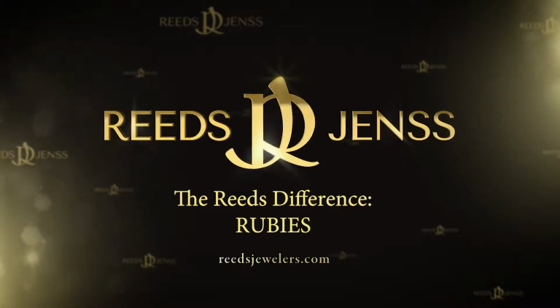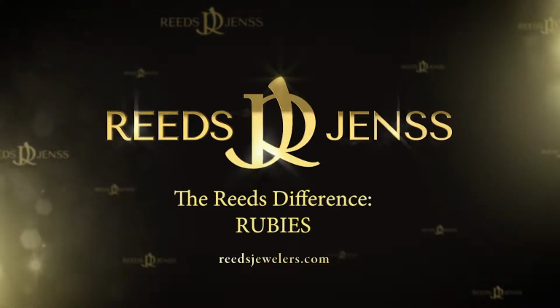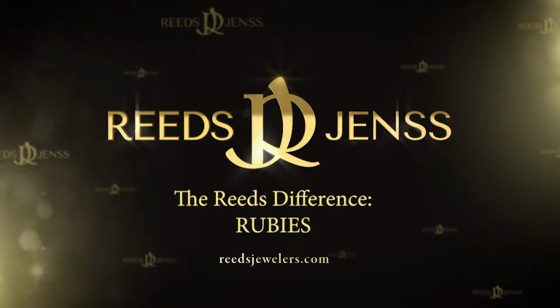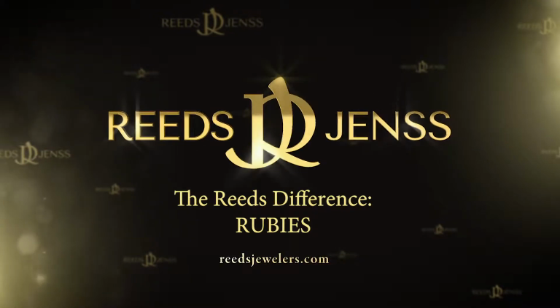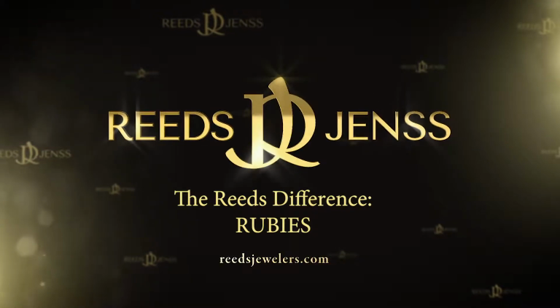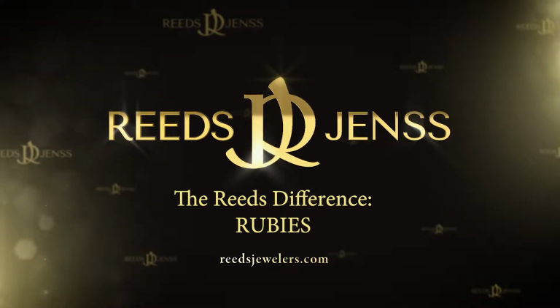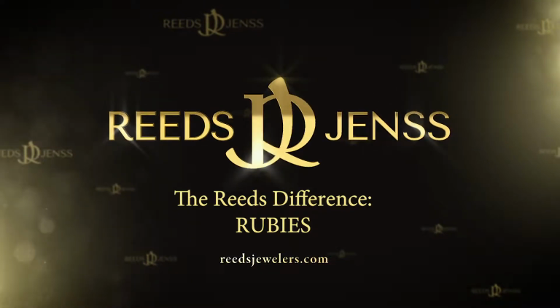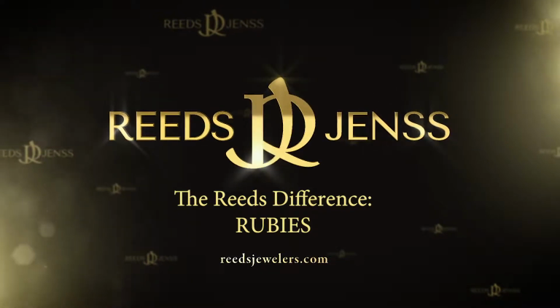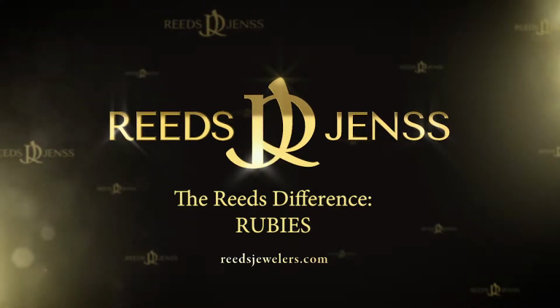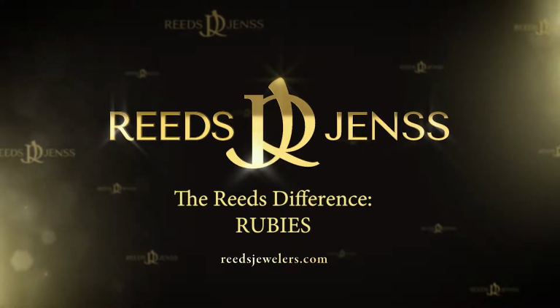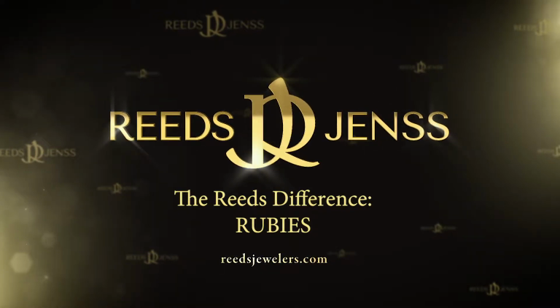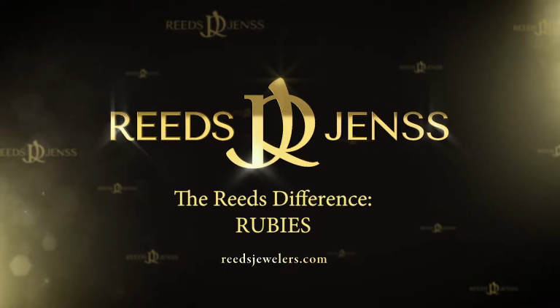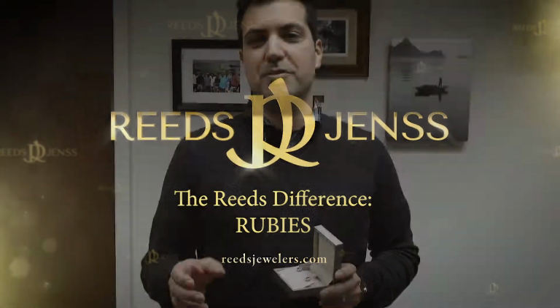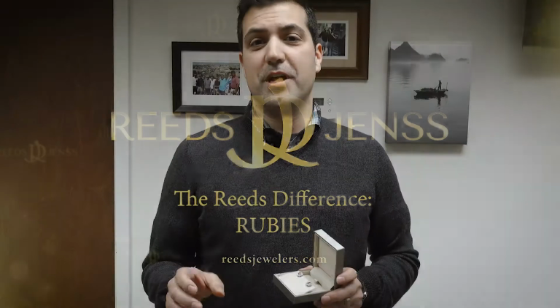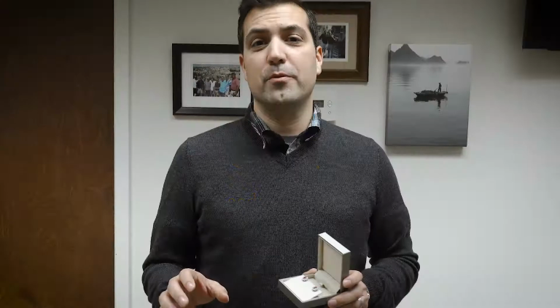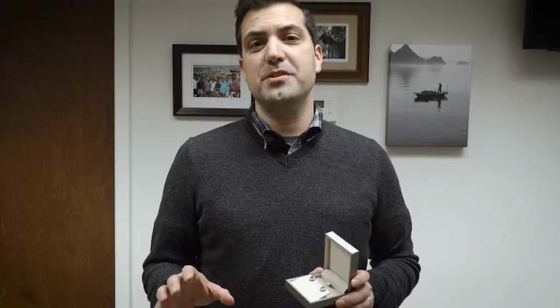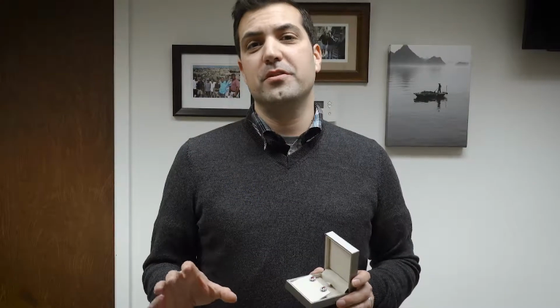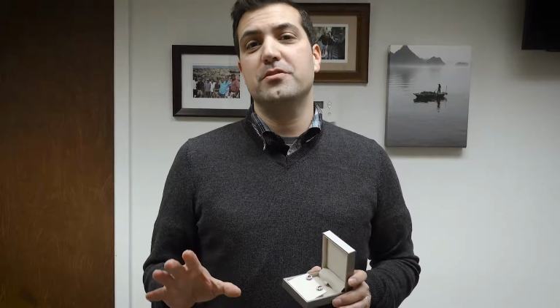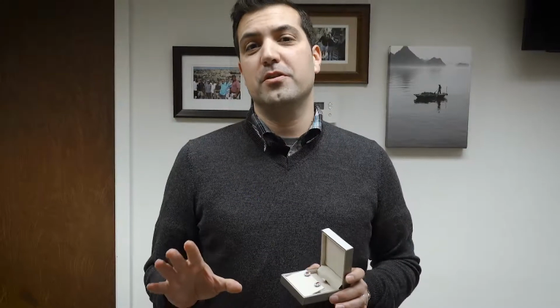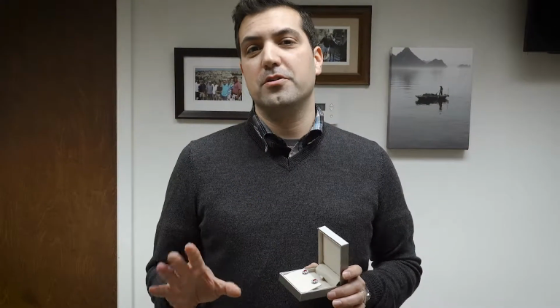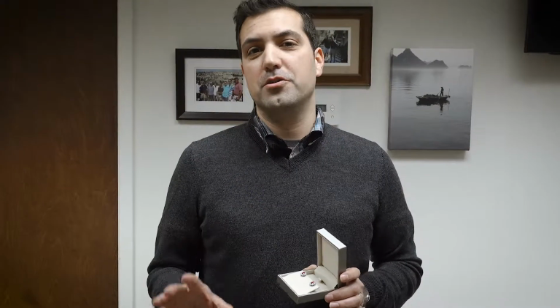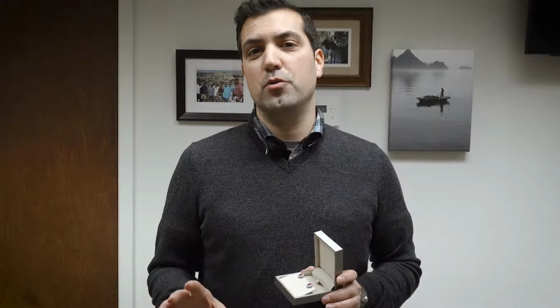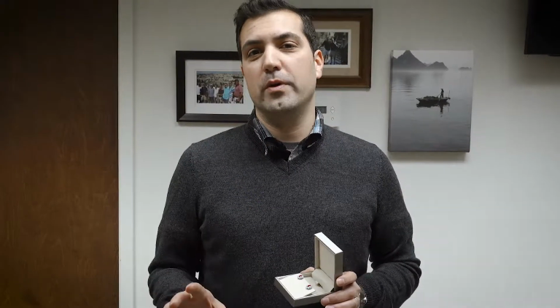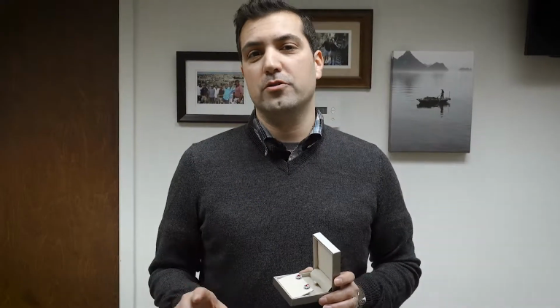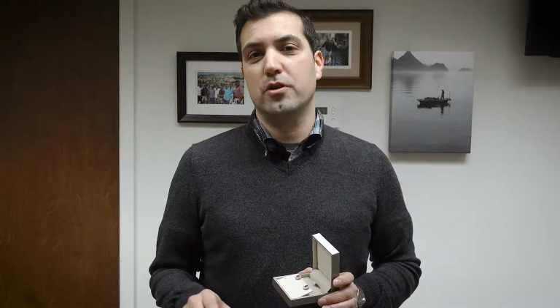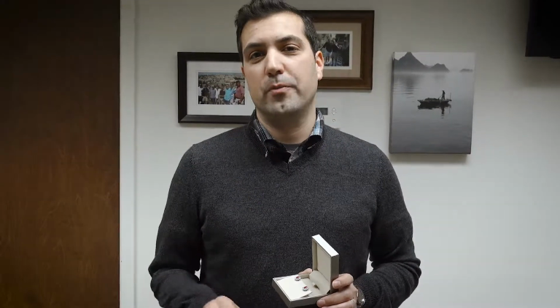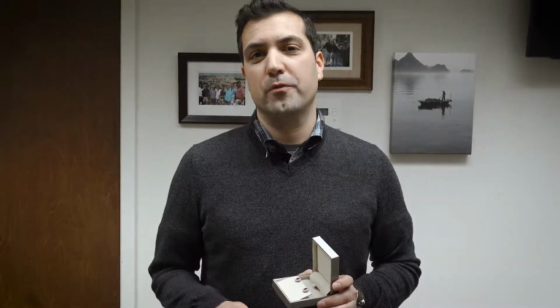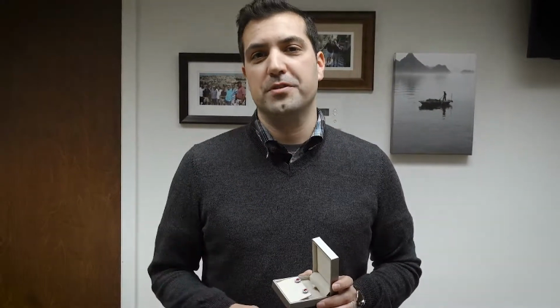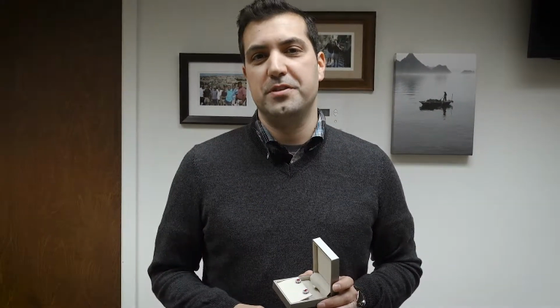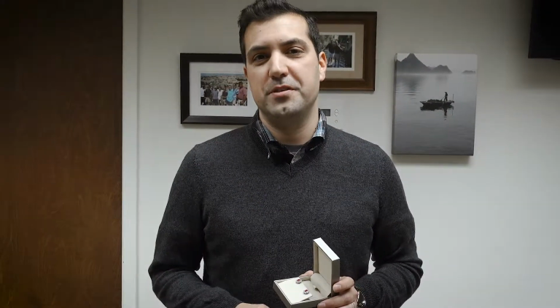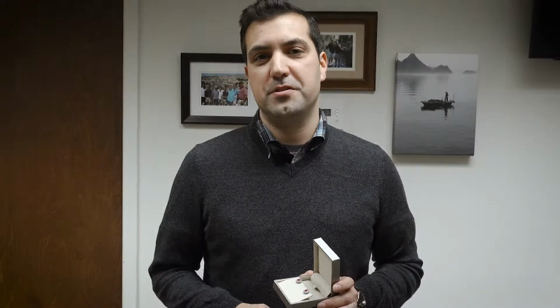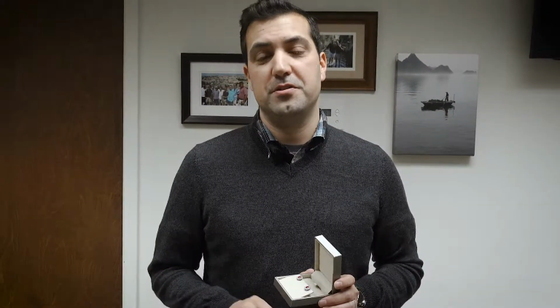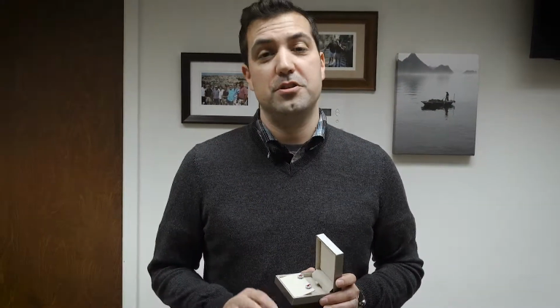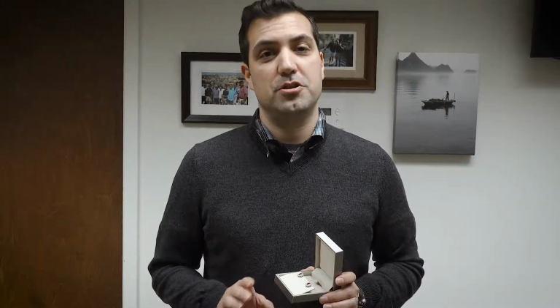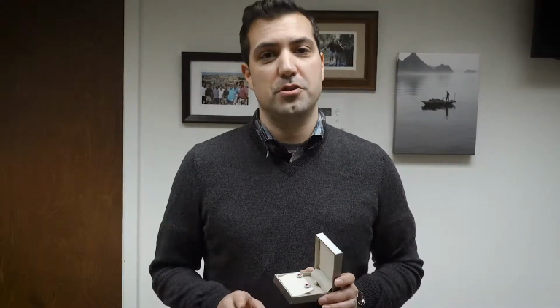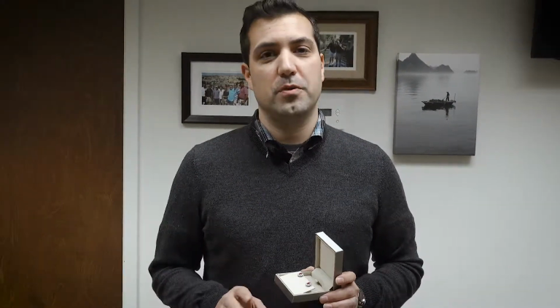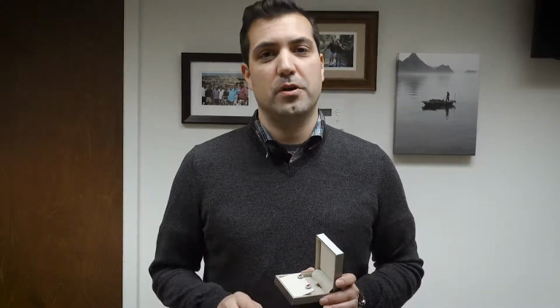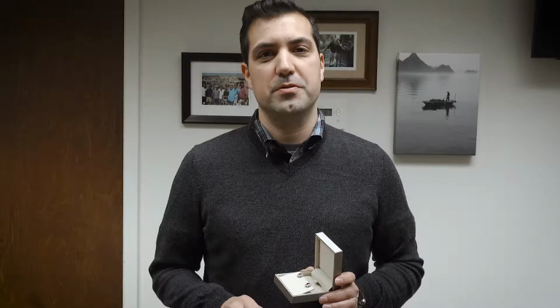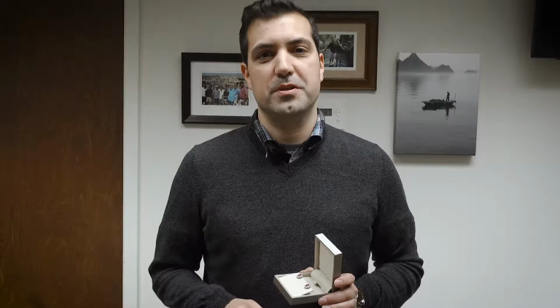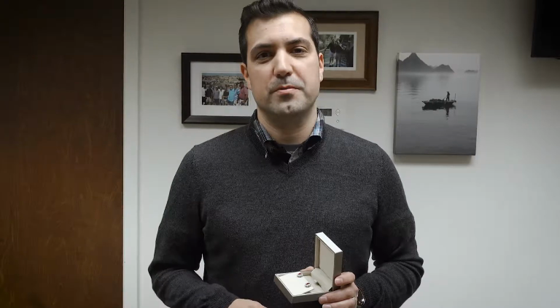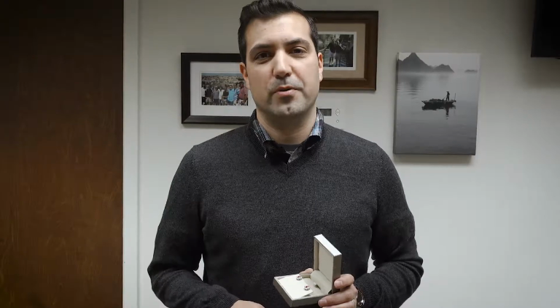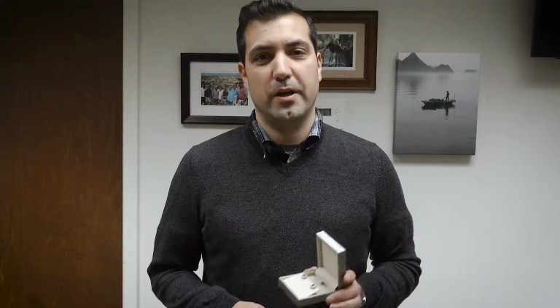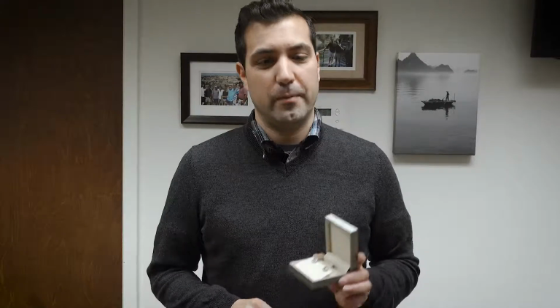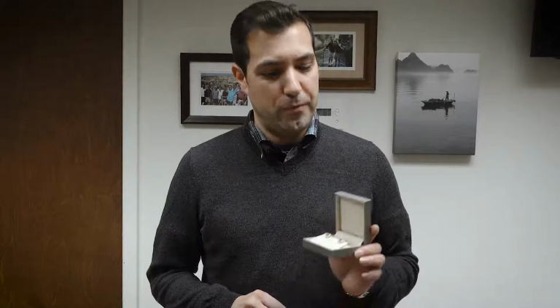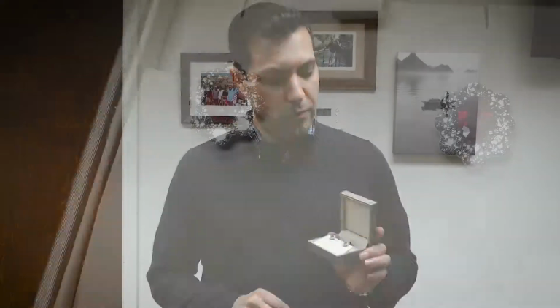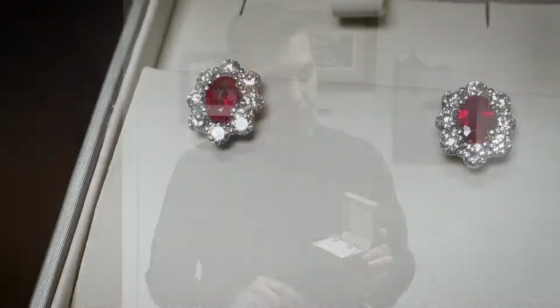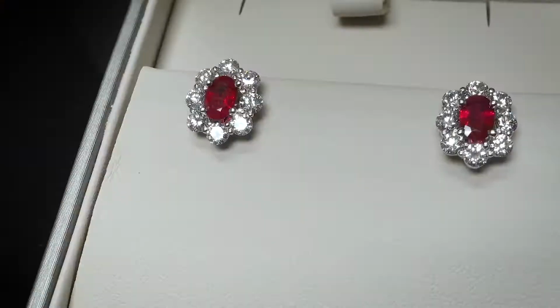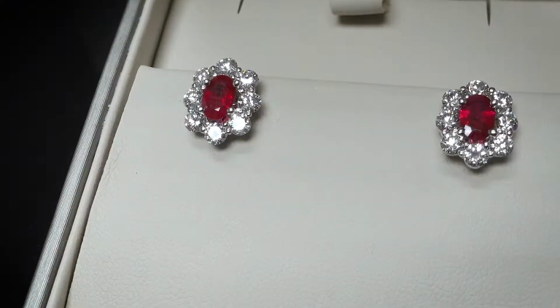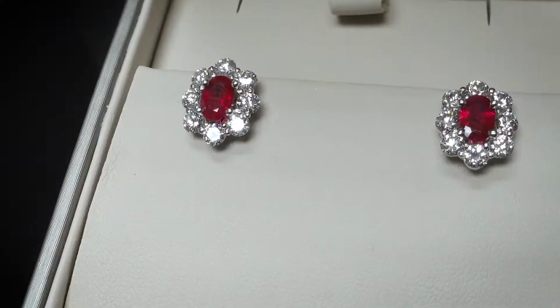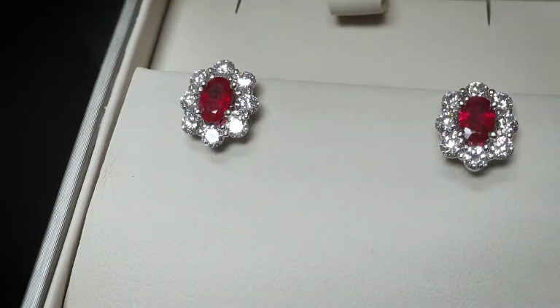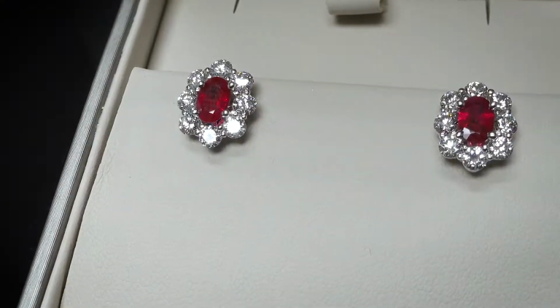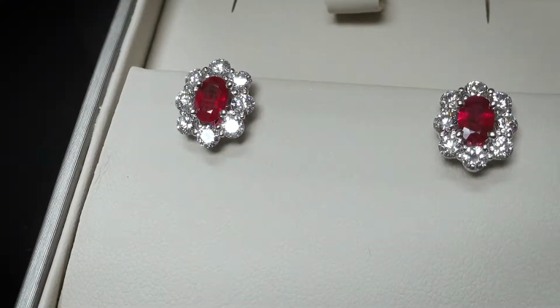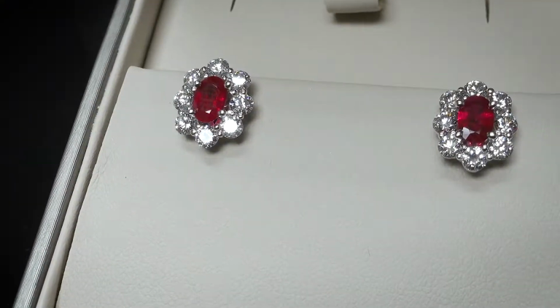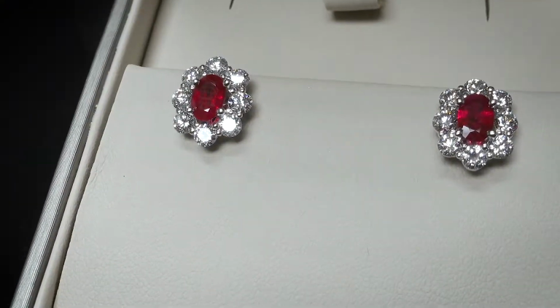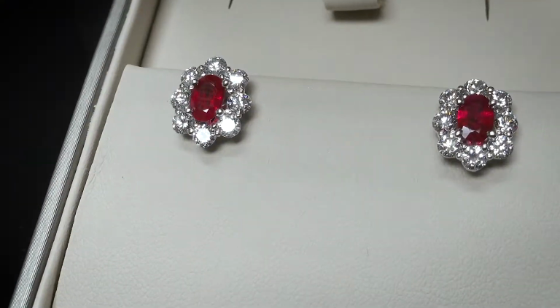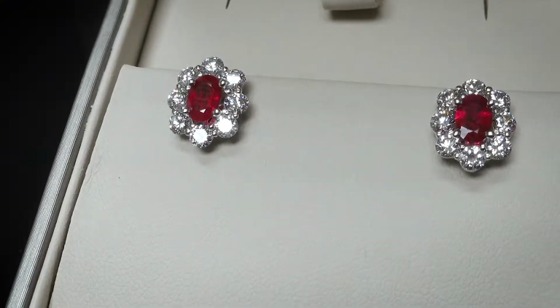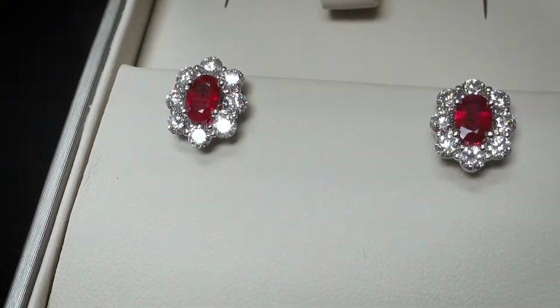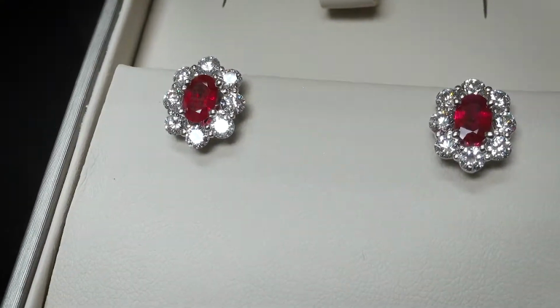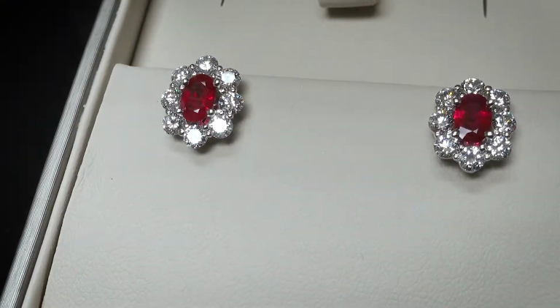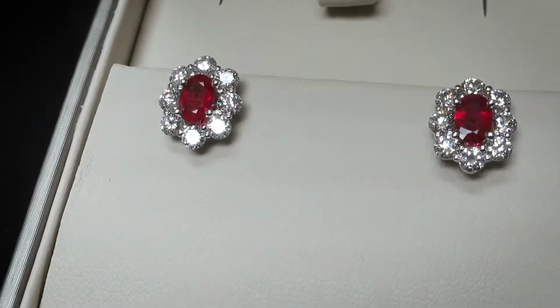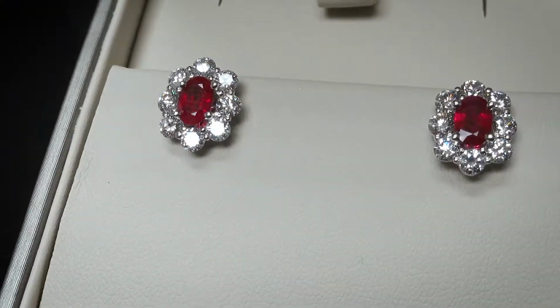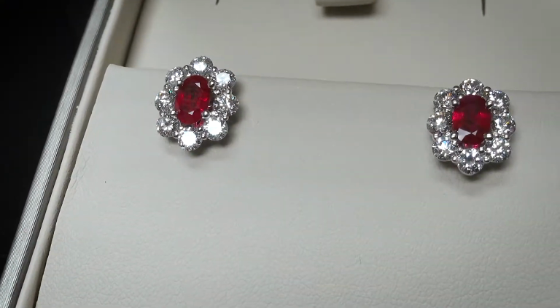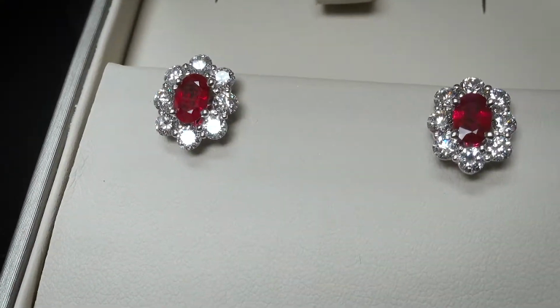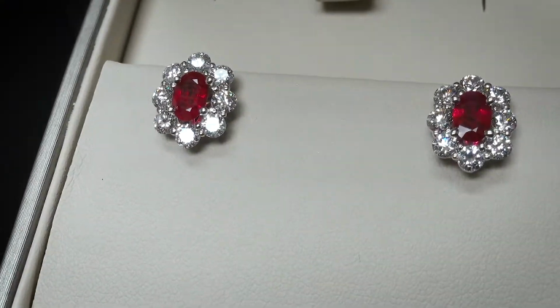Hi, I'm Jerry from Reed's Jewelers. I recently took a two-week trip overseas to see just what goes into bringing beautiful ruby earrings like these to our stores.